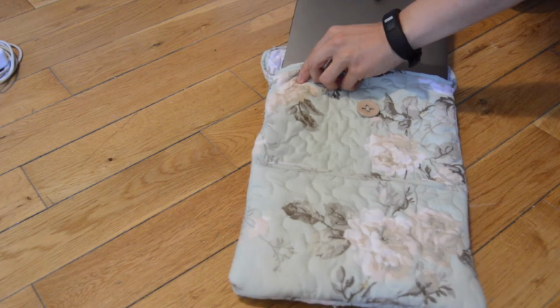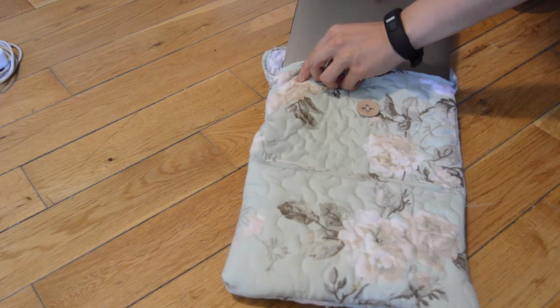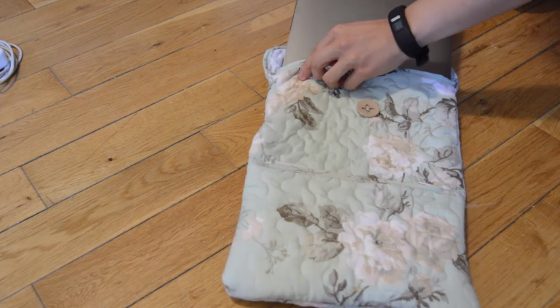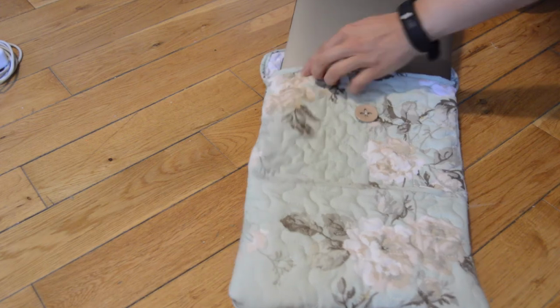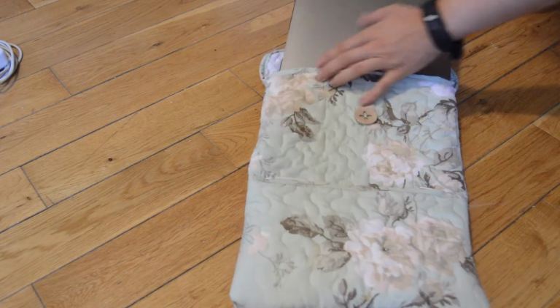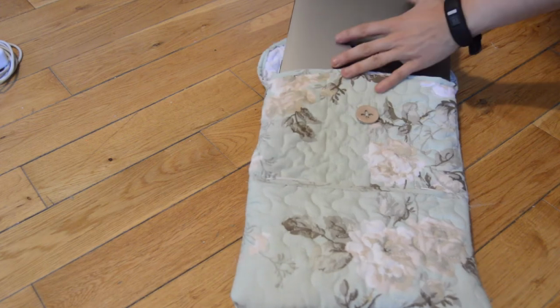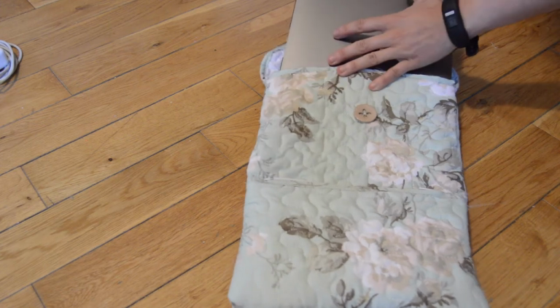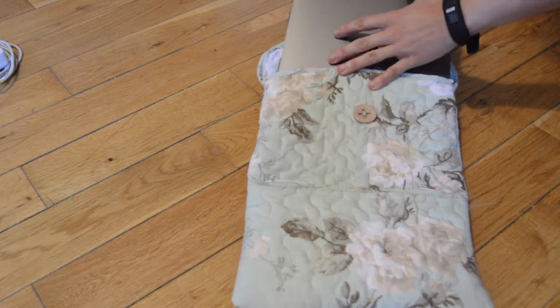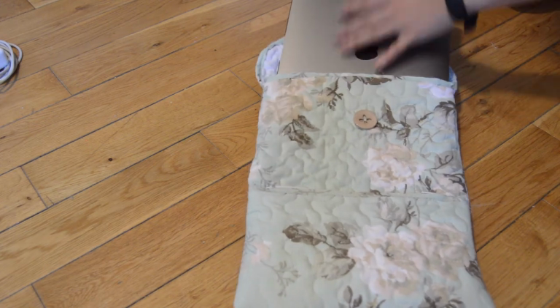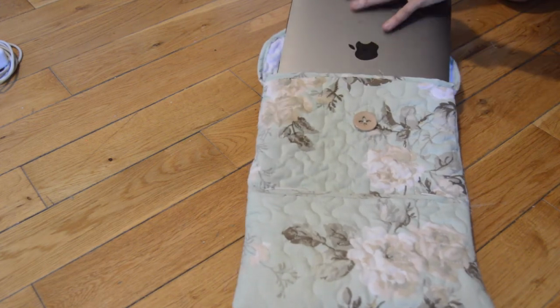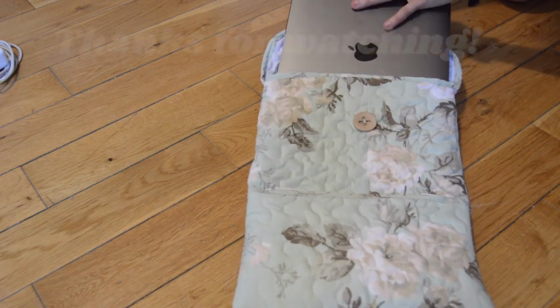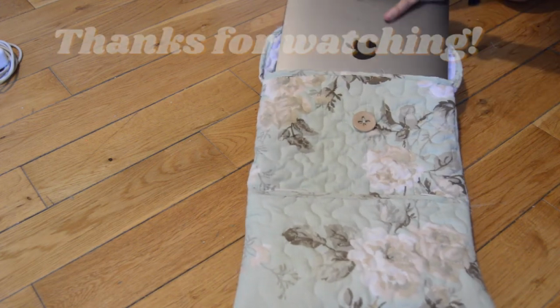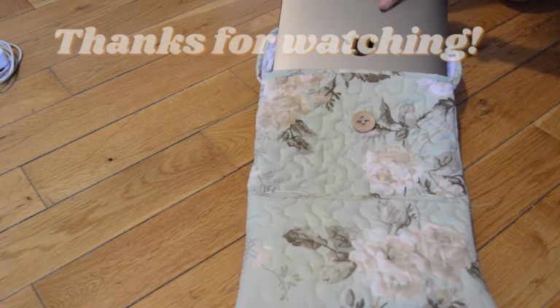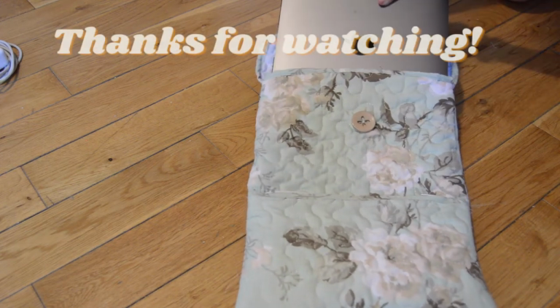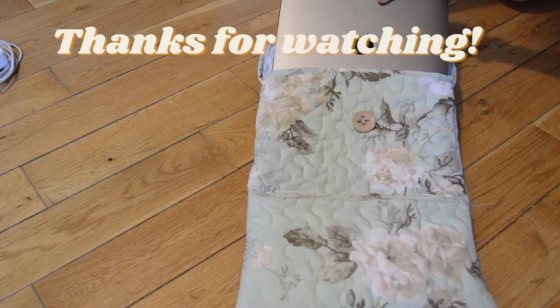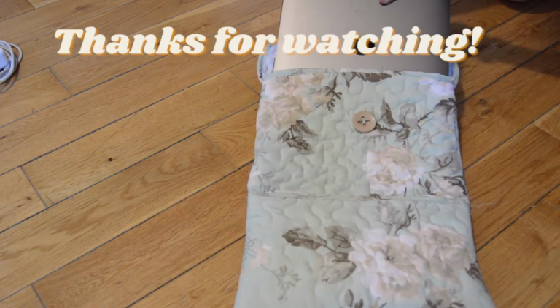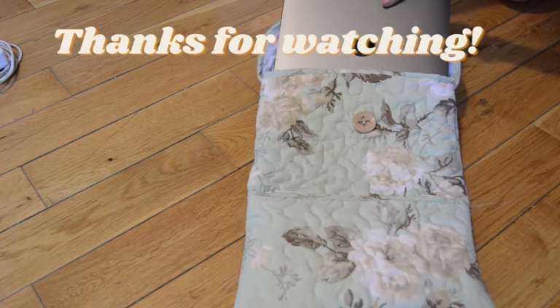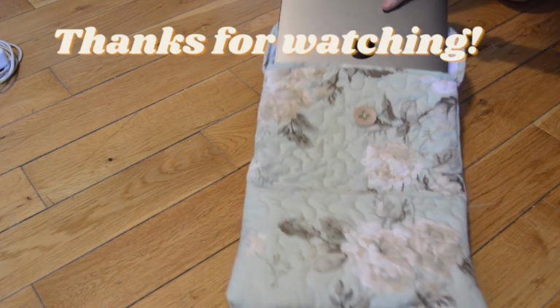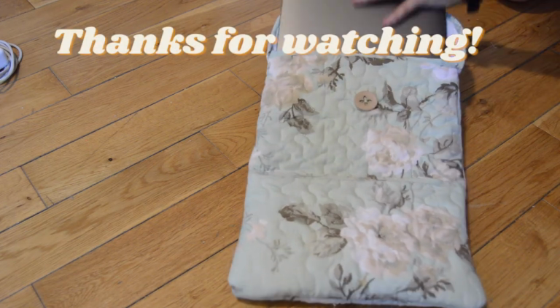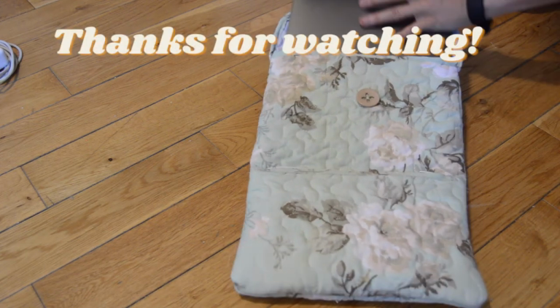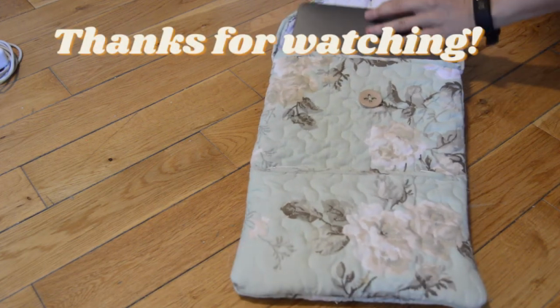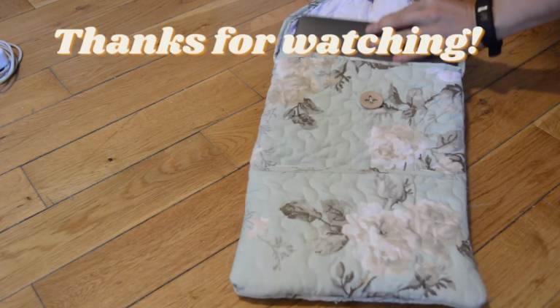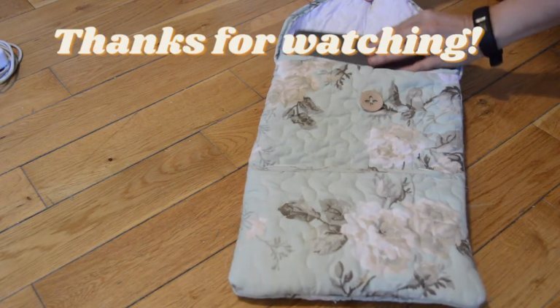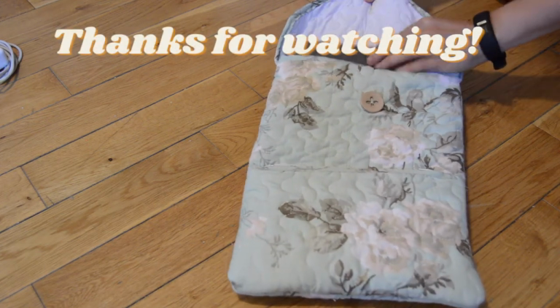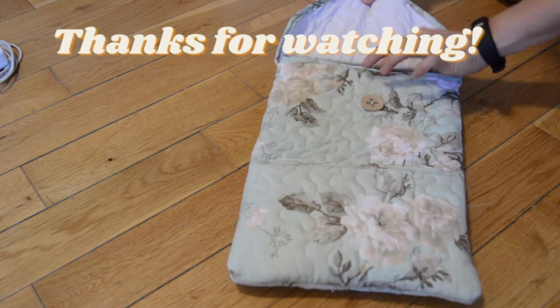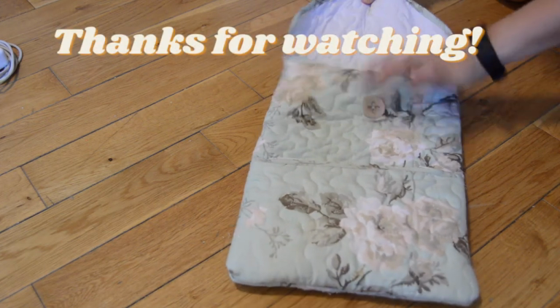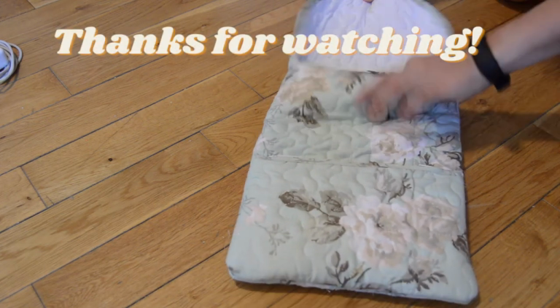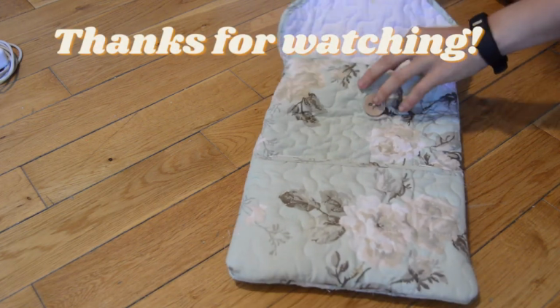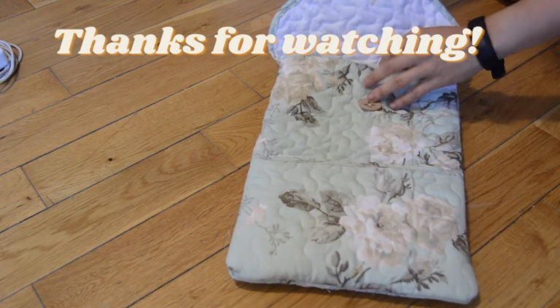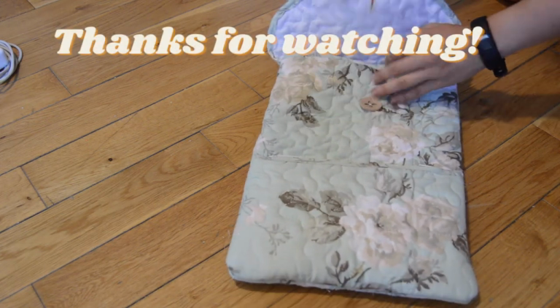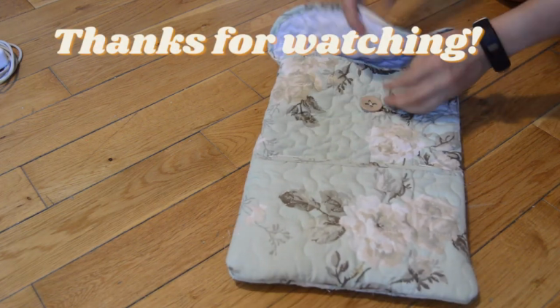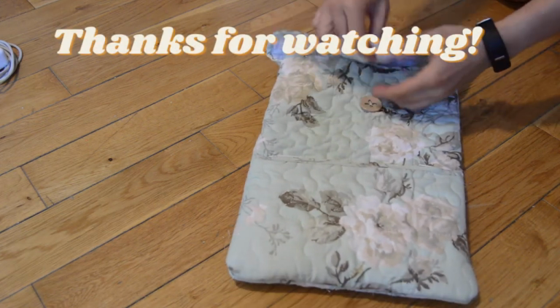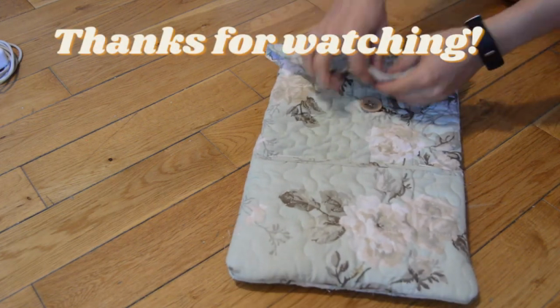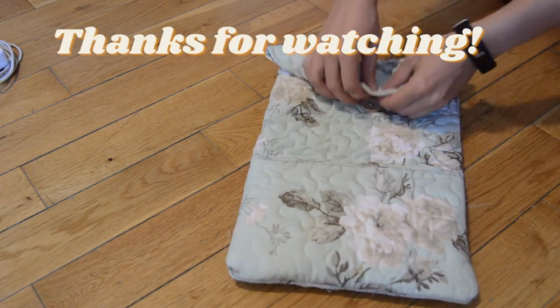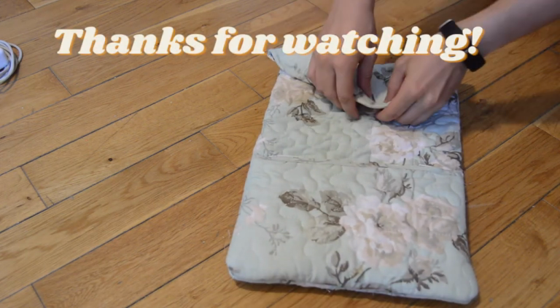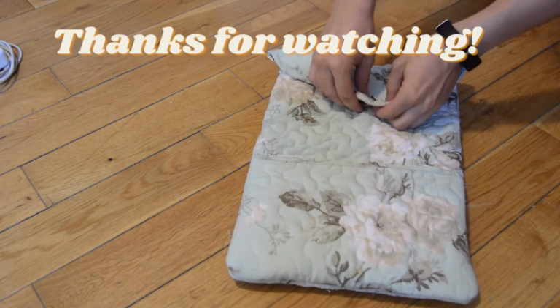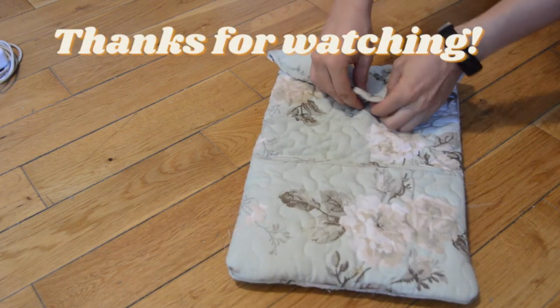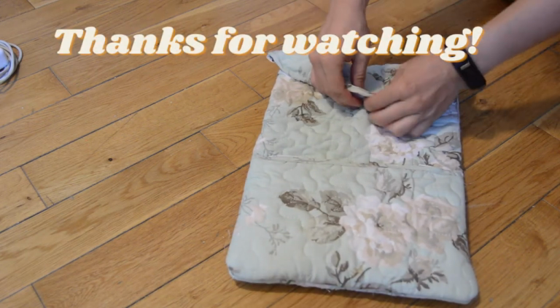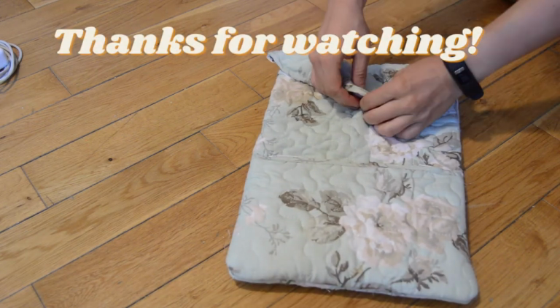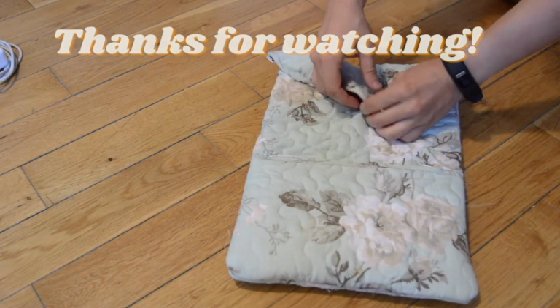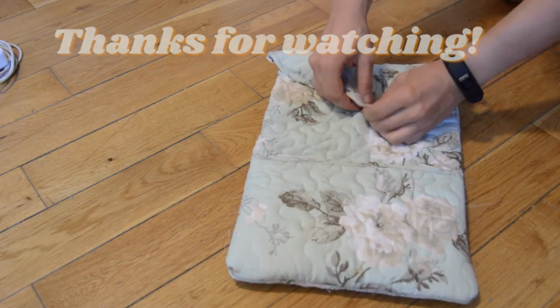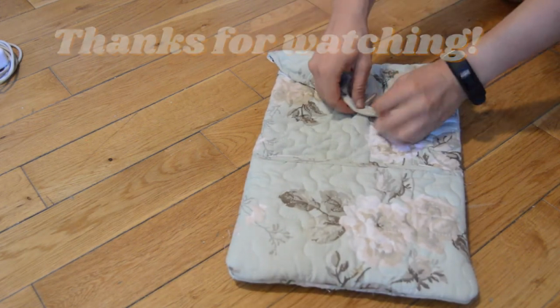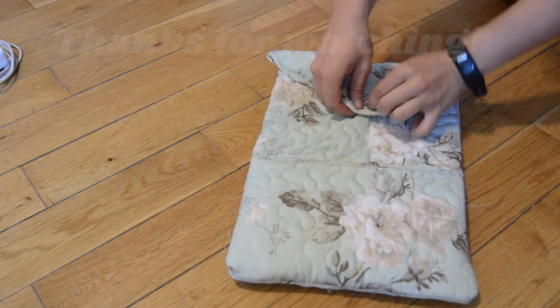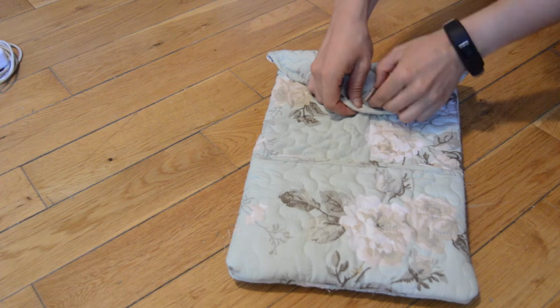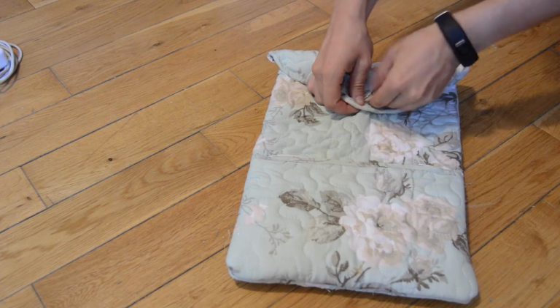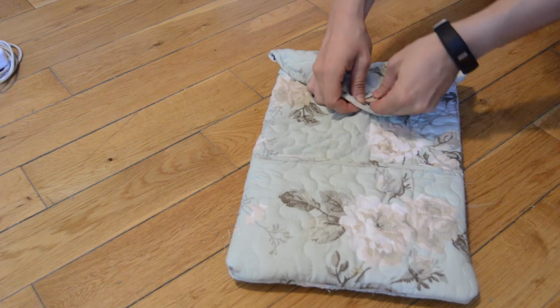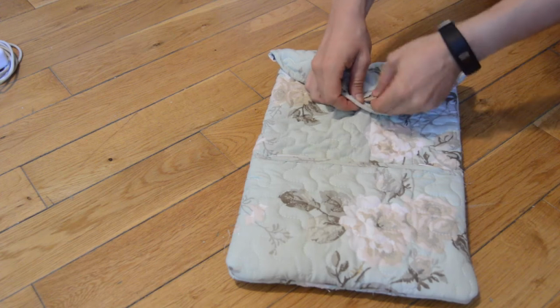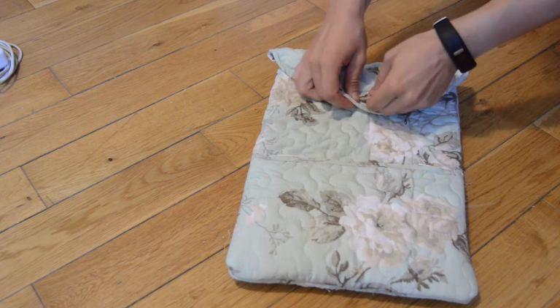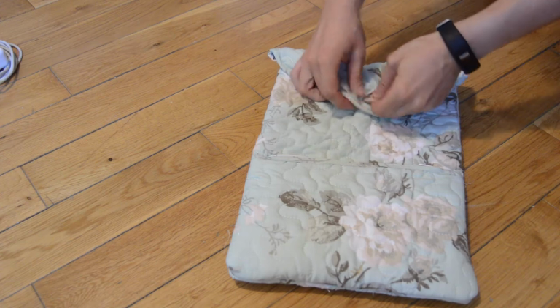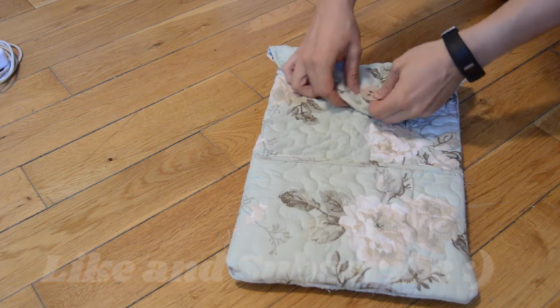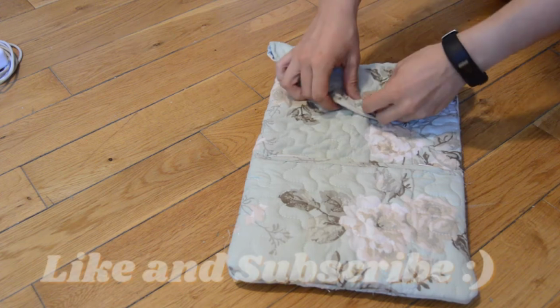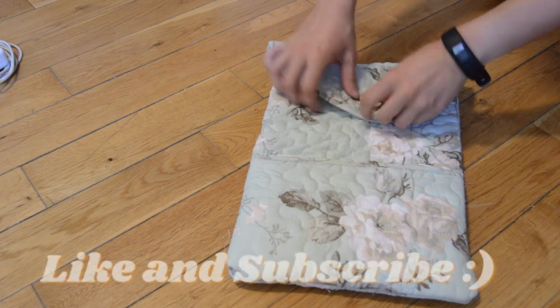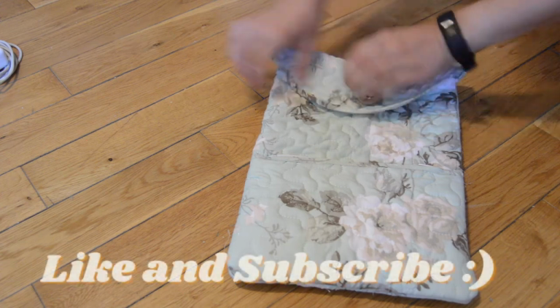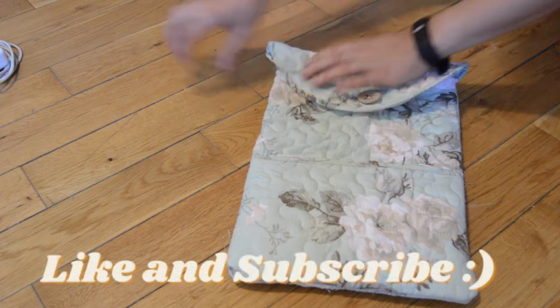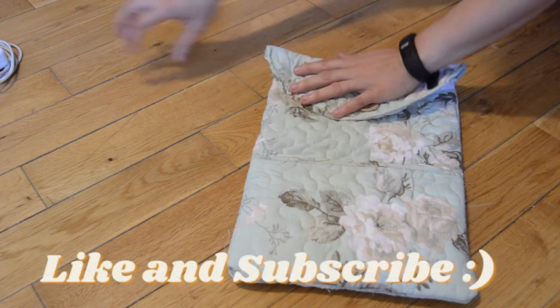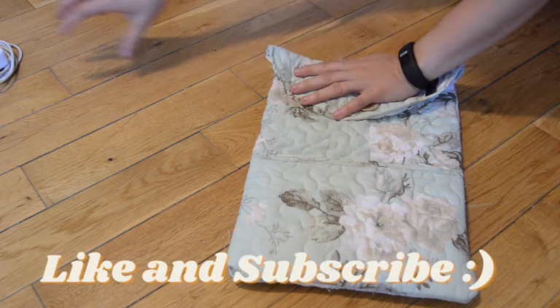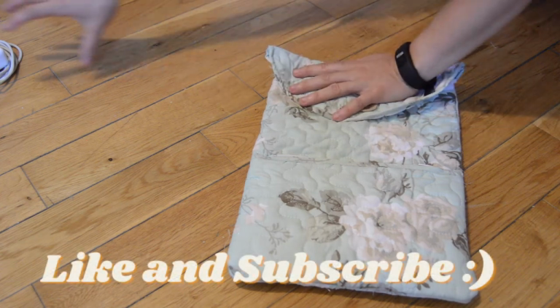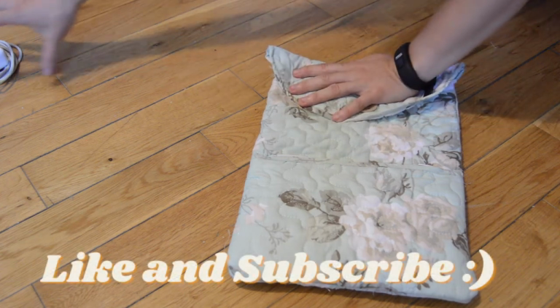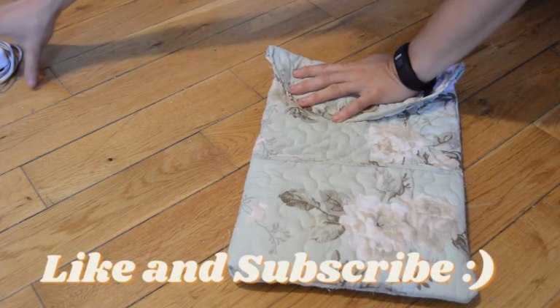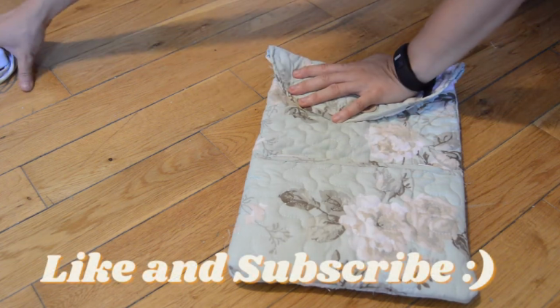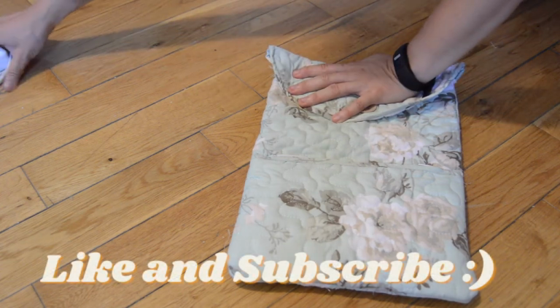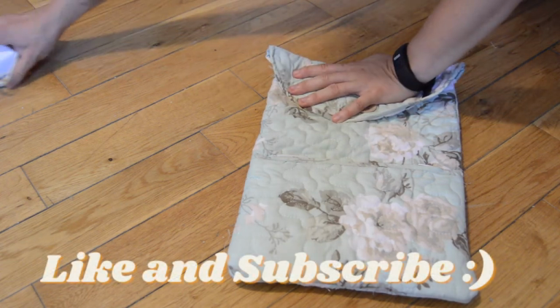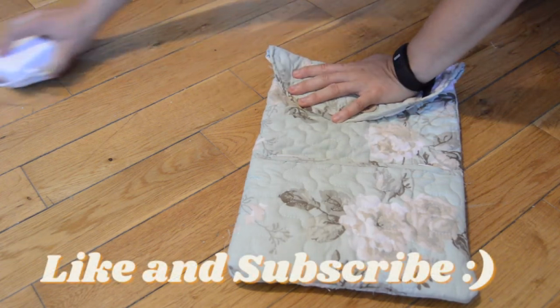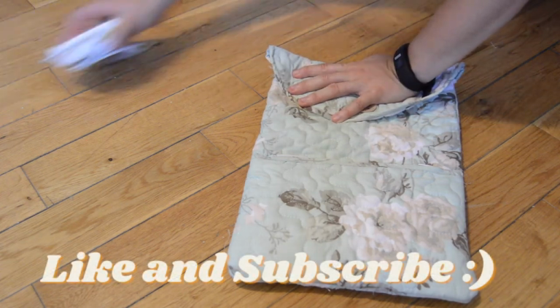Thanks so much for watching. If you liked this video I'd love it if you gave it a thumbs up, and if you want to see more DIY videos like this then hit the subscribe button. Bye for now.